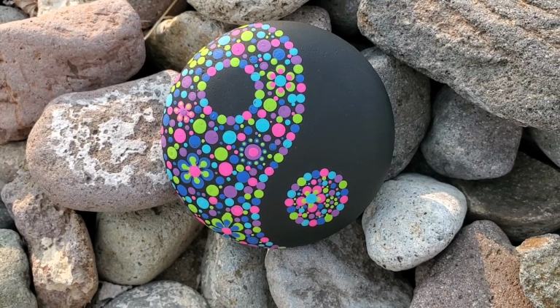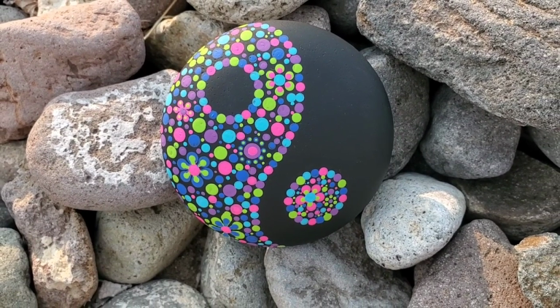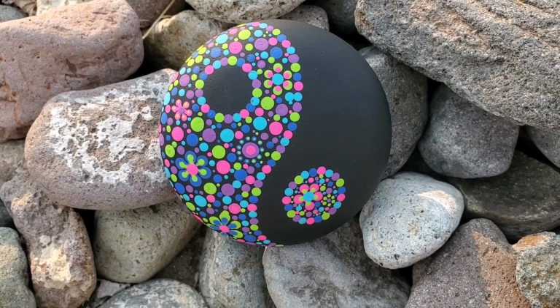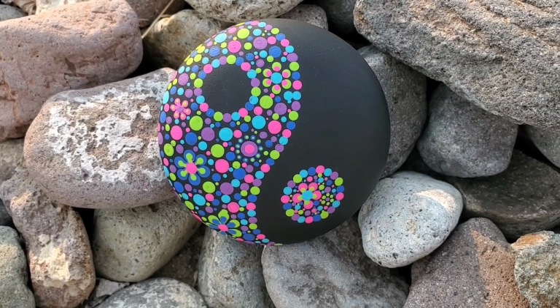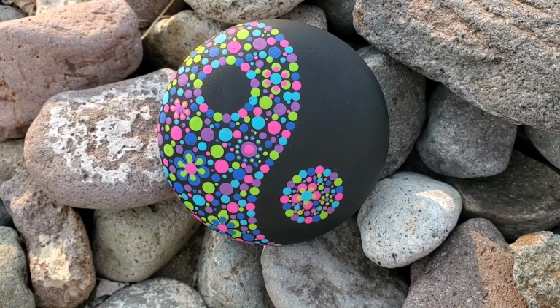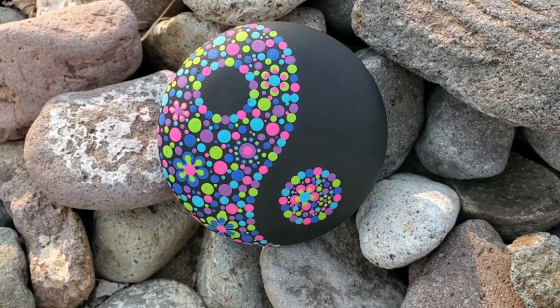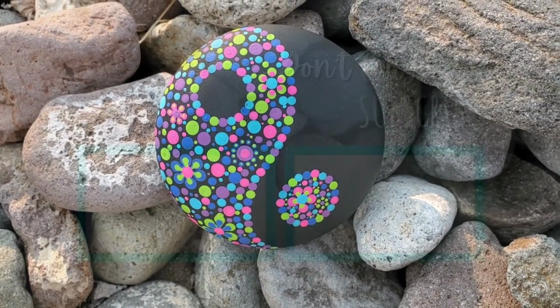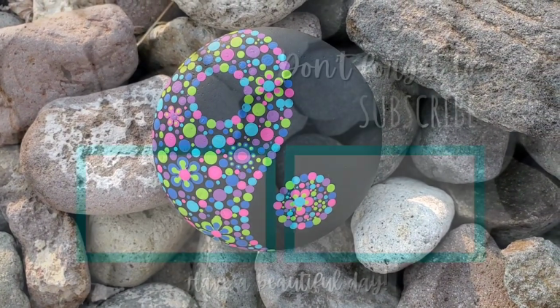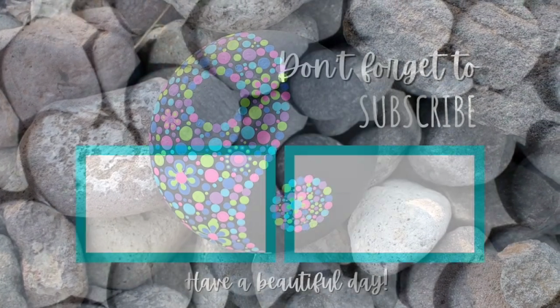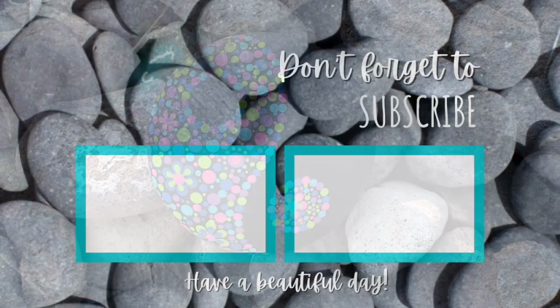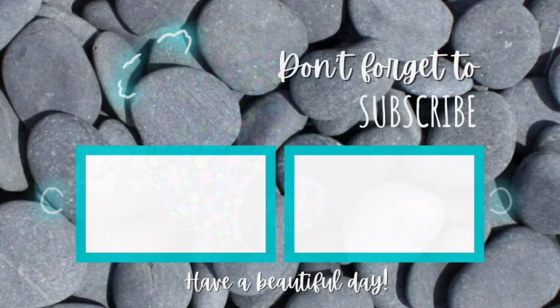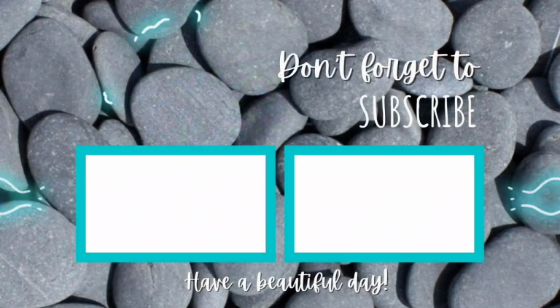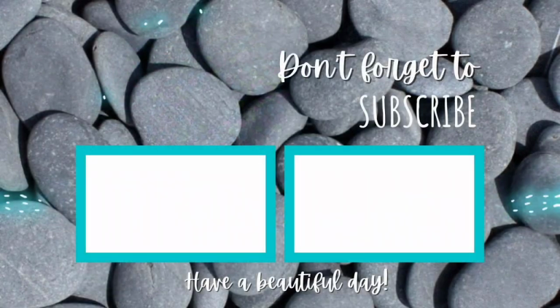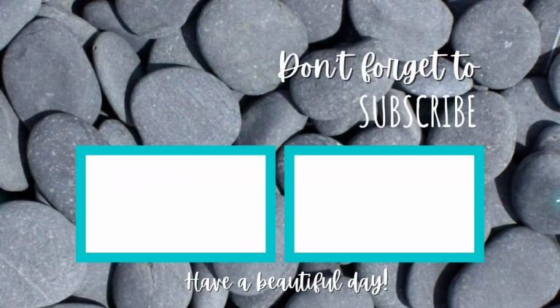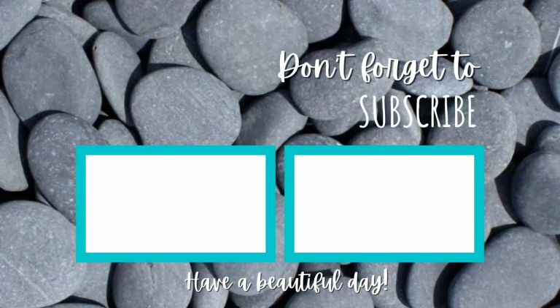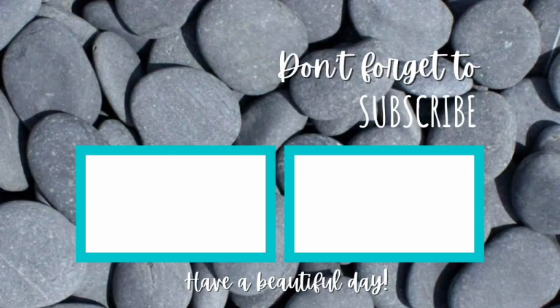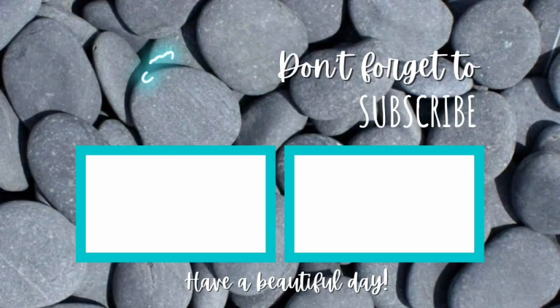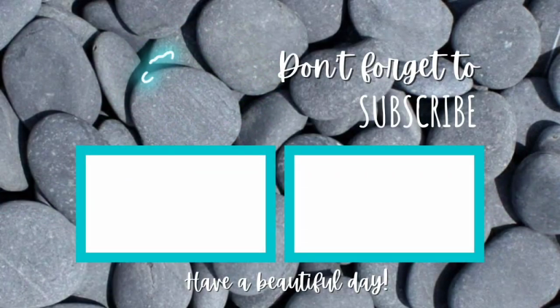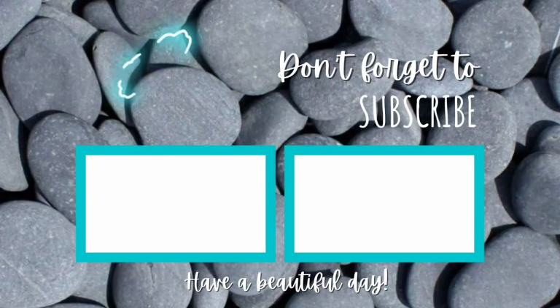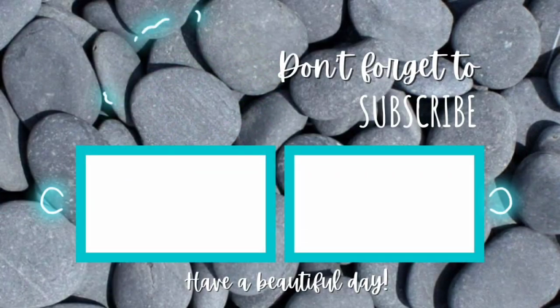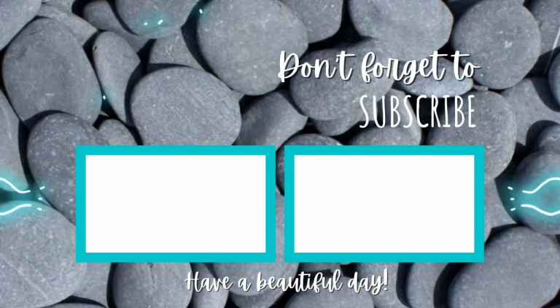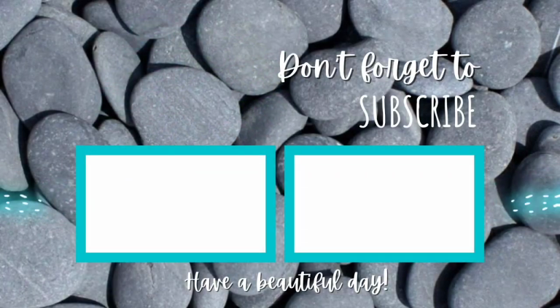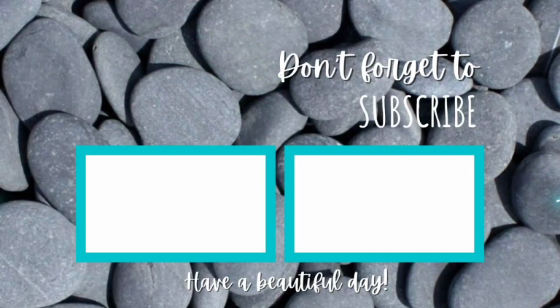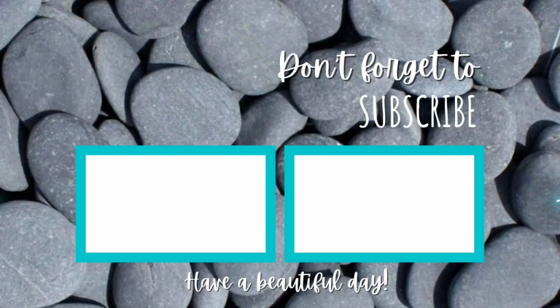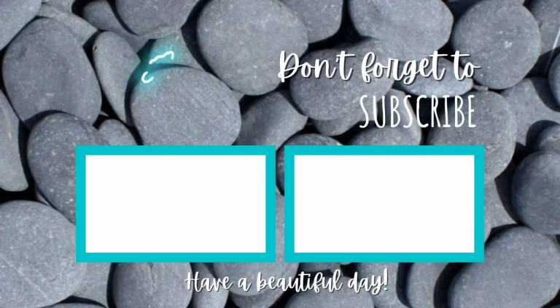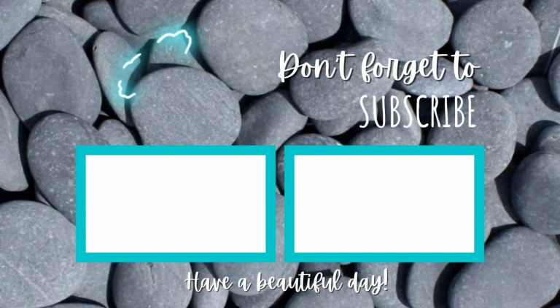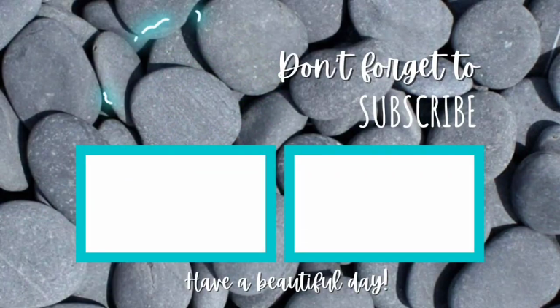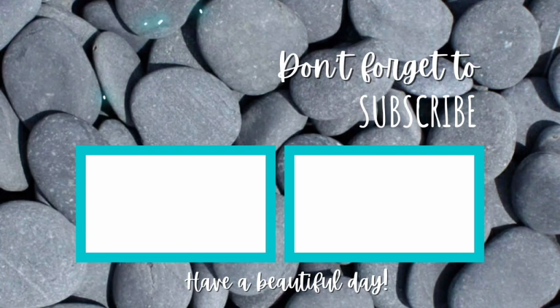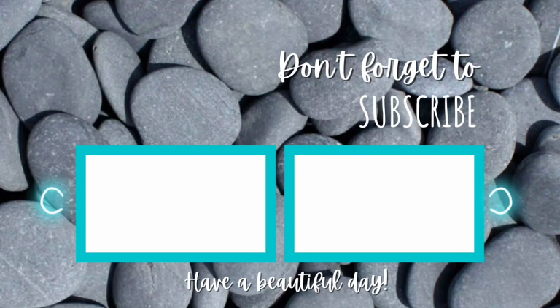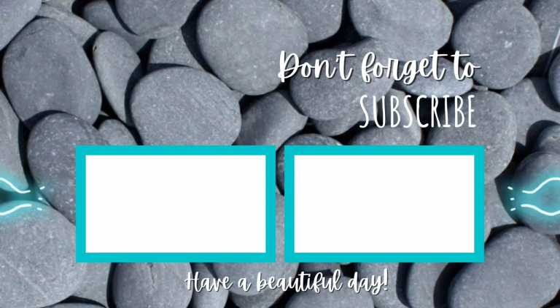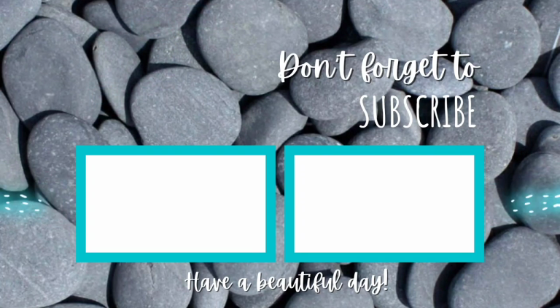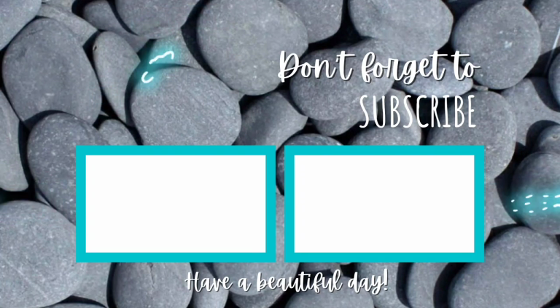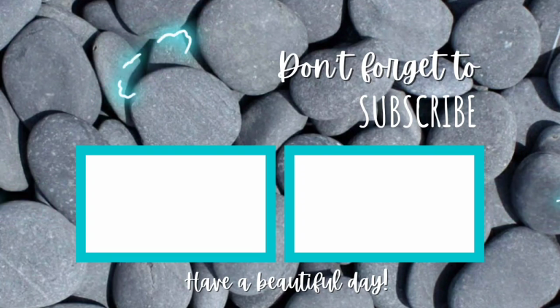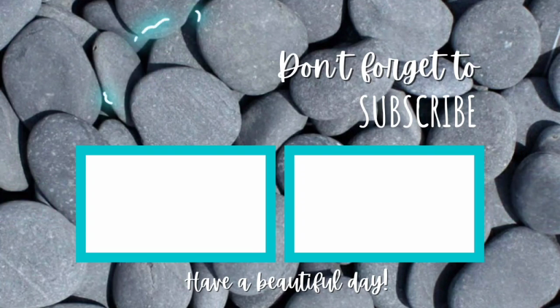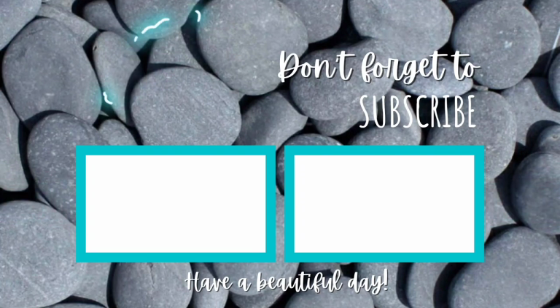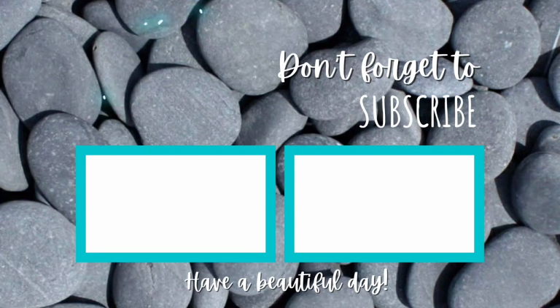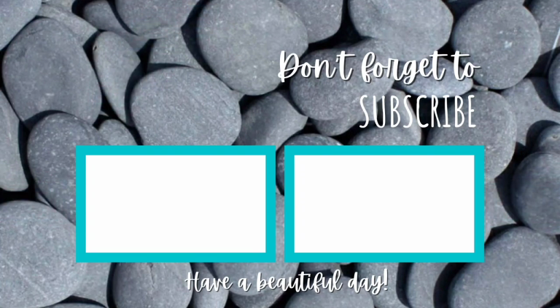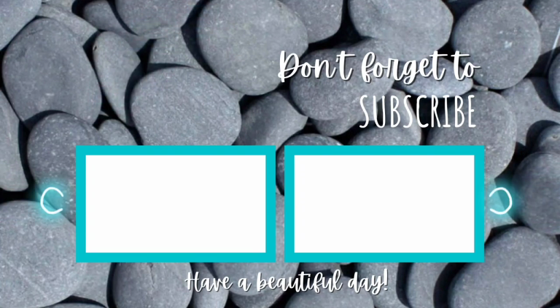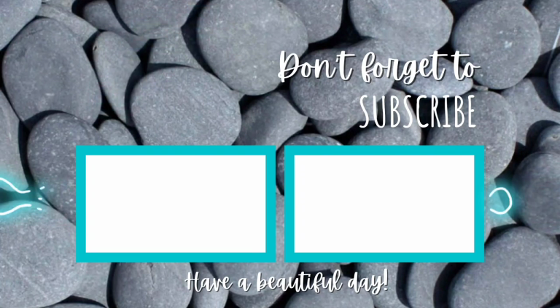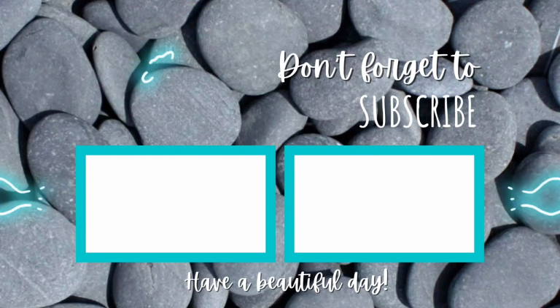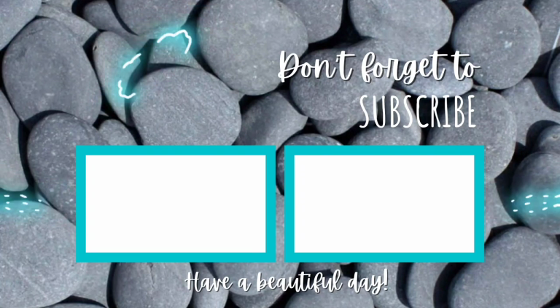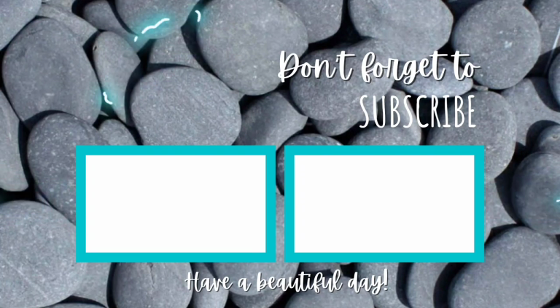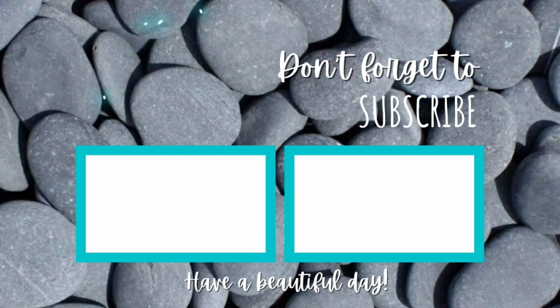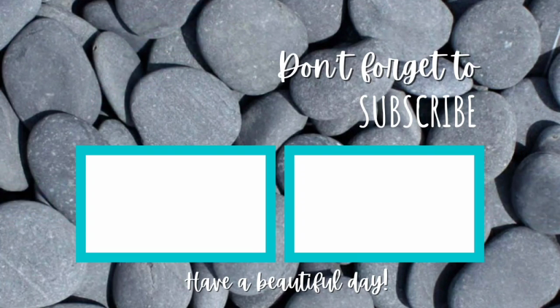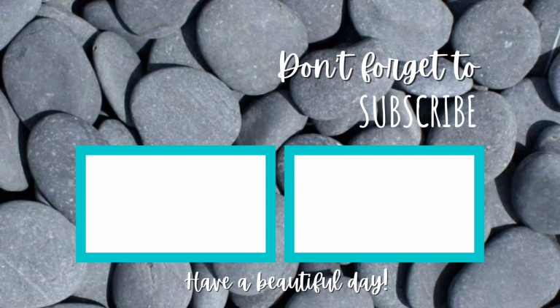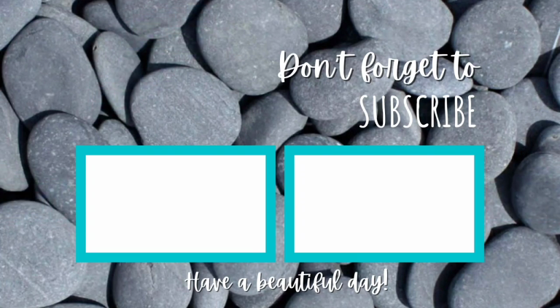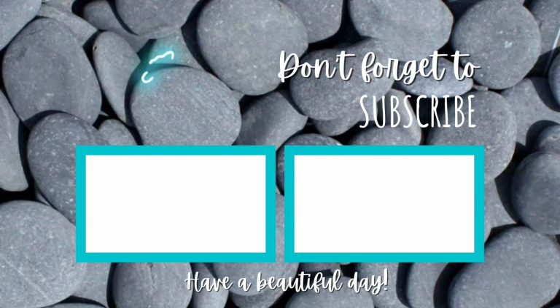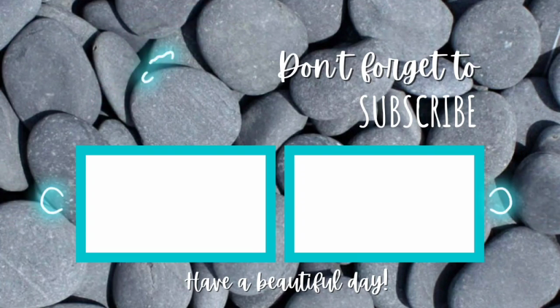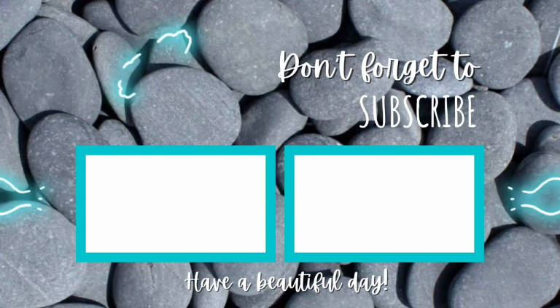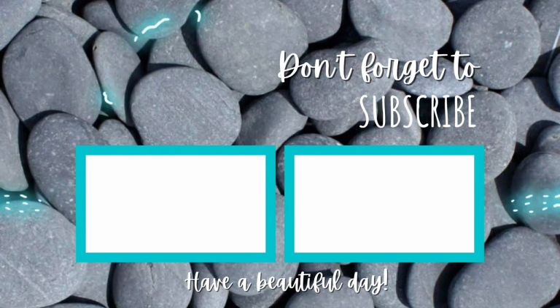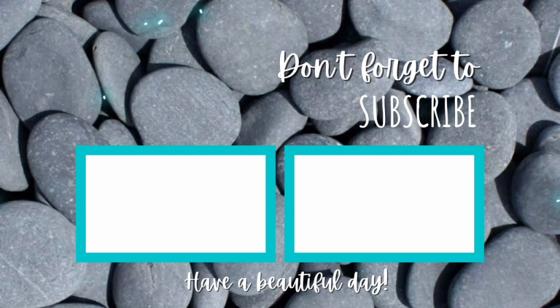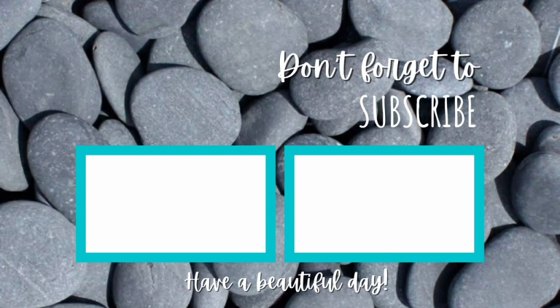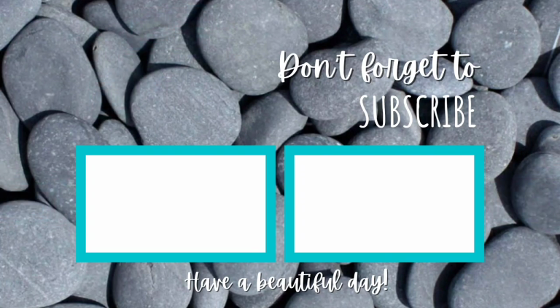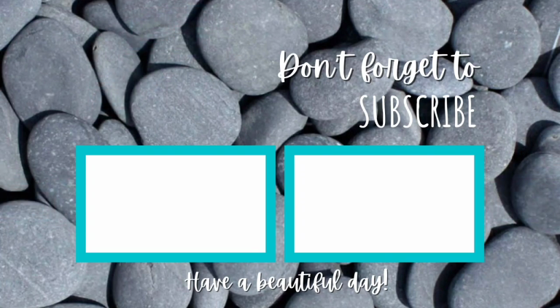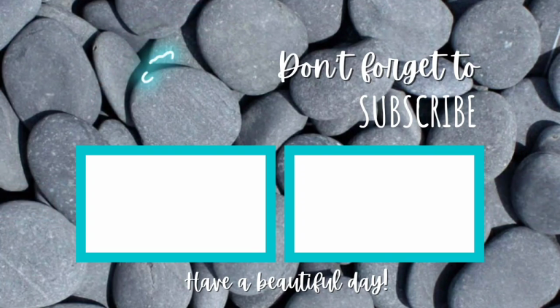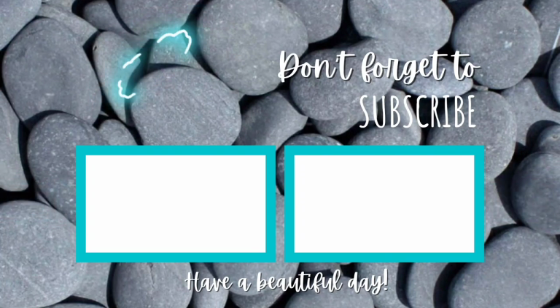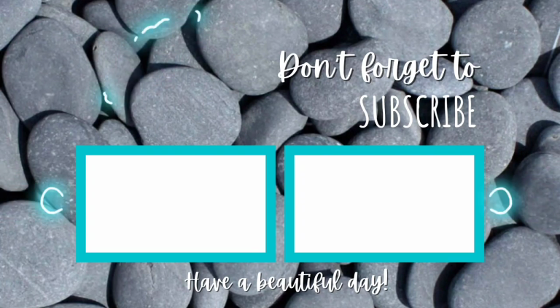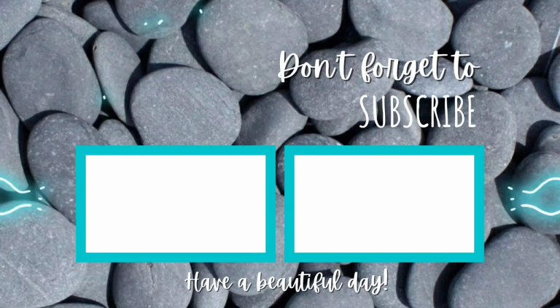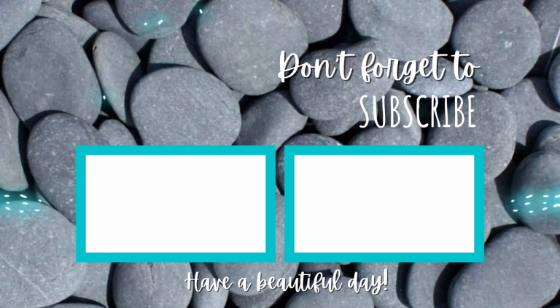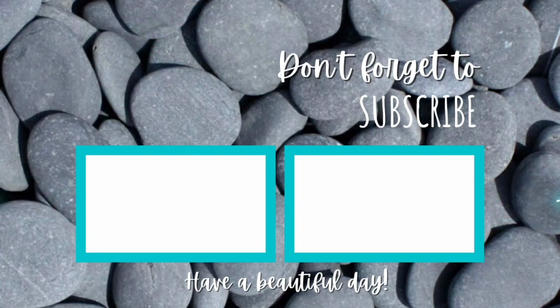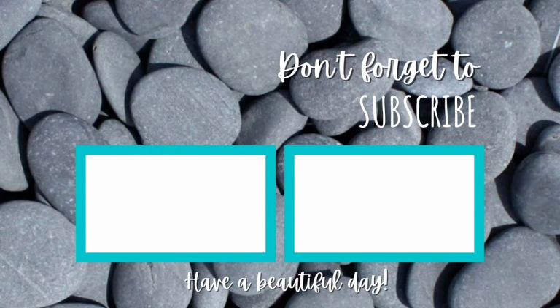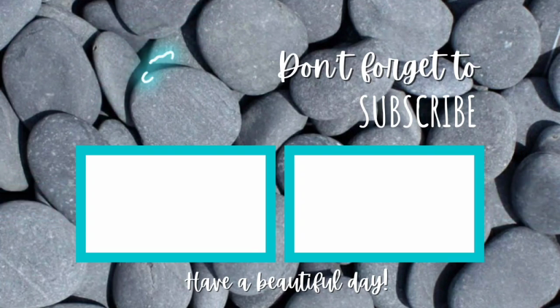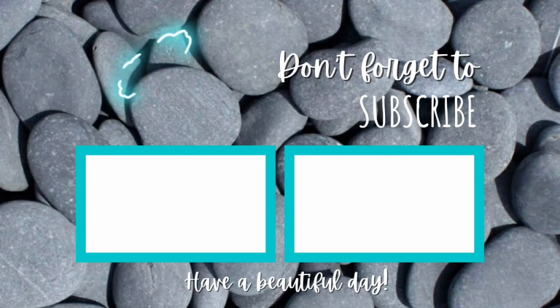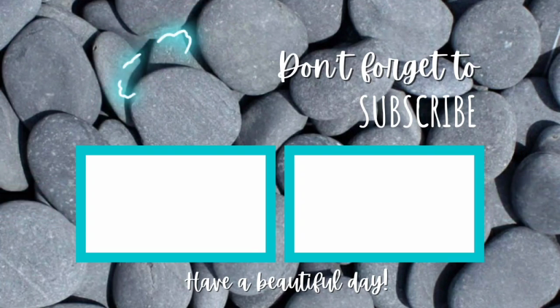I hope you enjoyed this tutorial. Don't forget to subscribe to the channel and hit the little alert bell so you don't miss any future uploads. See you next time!